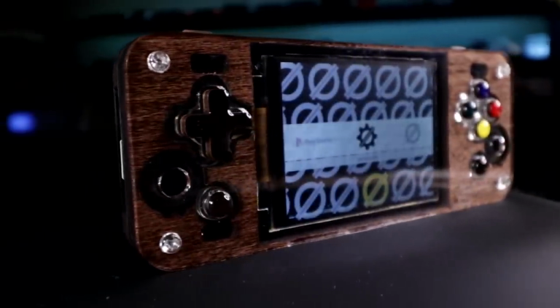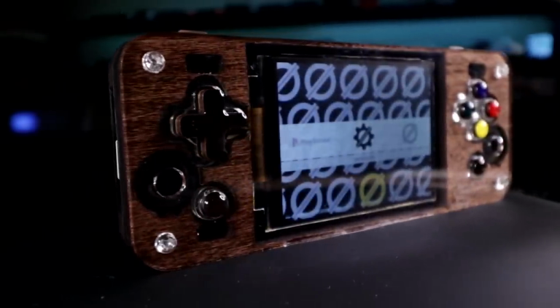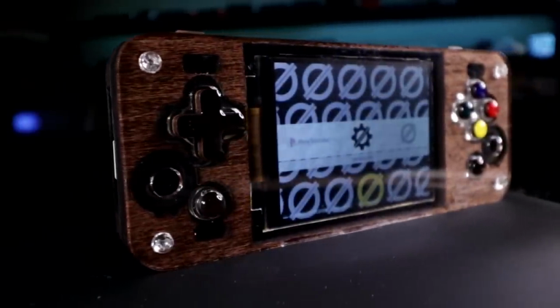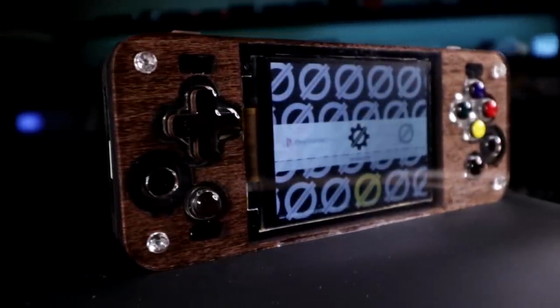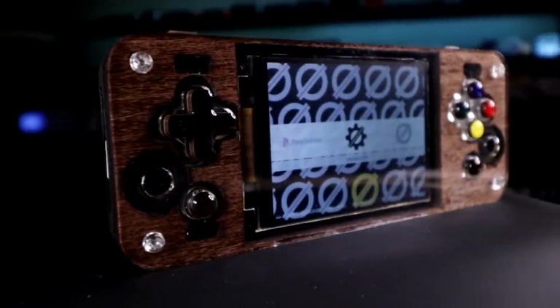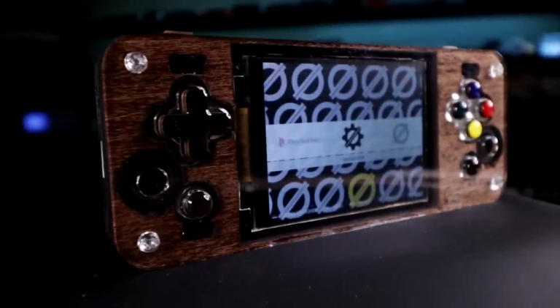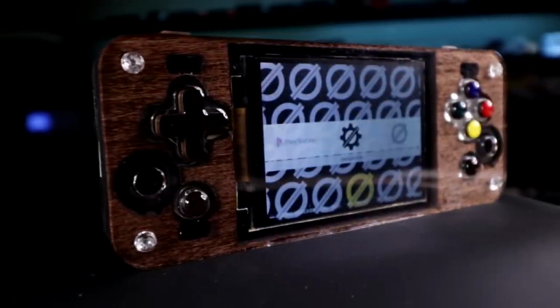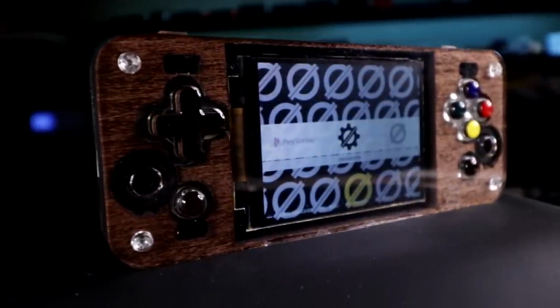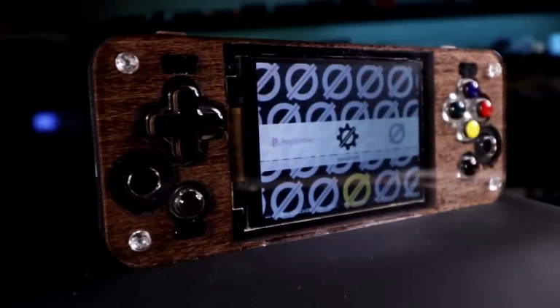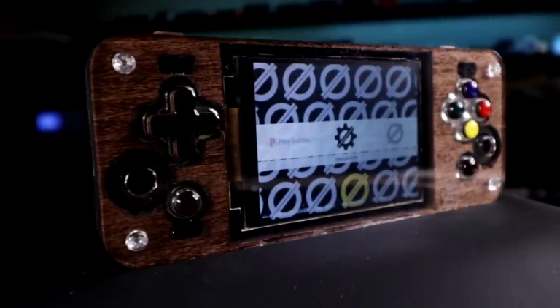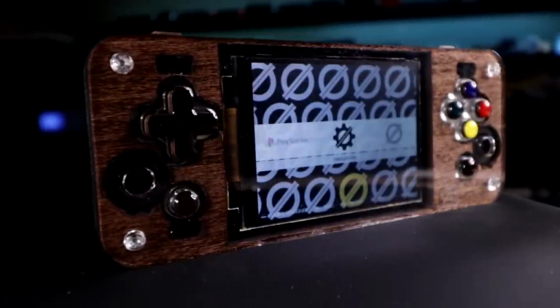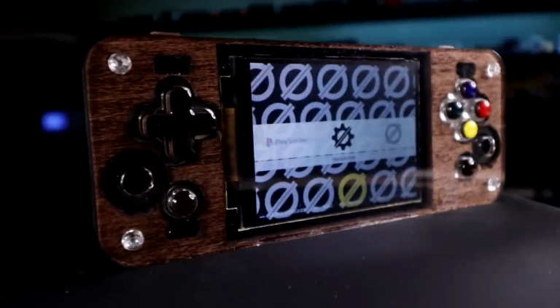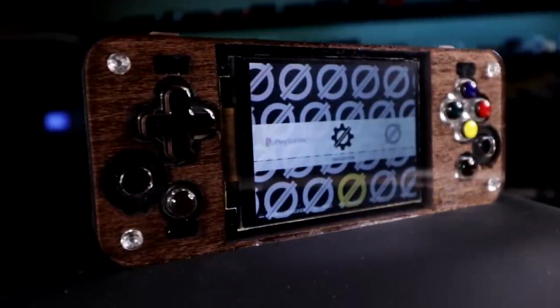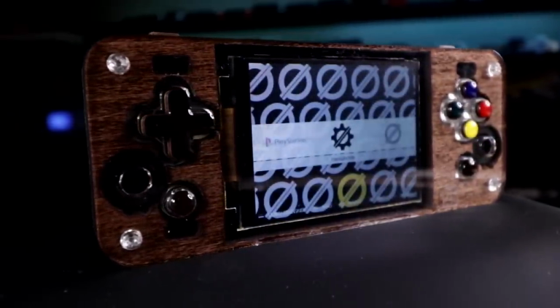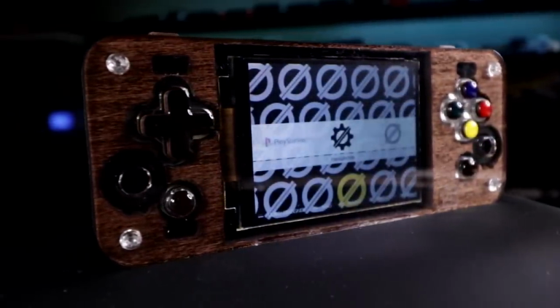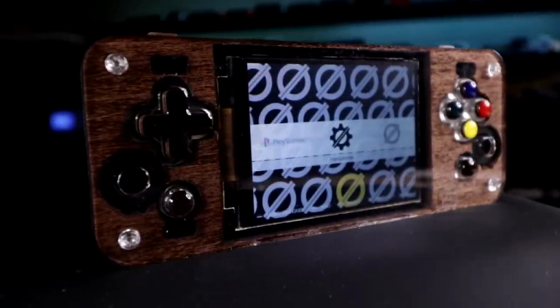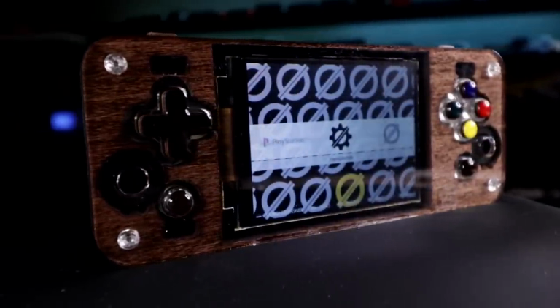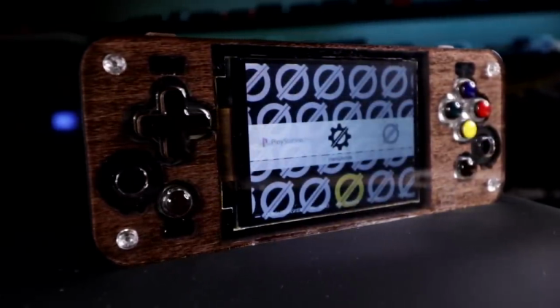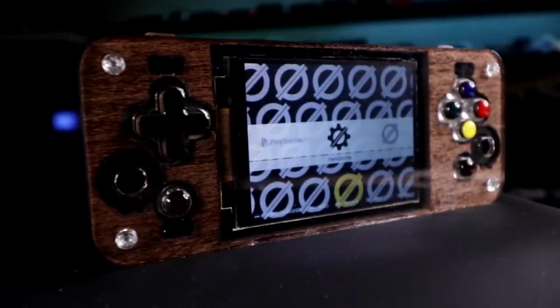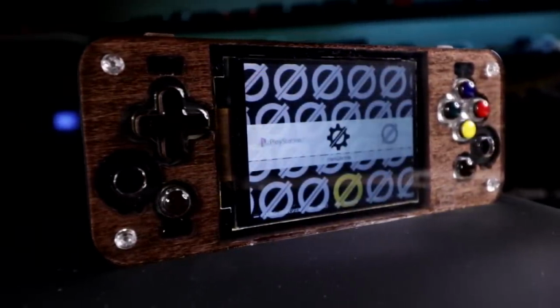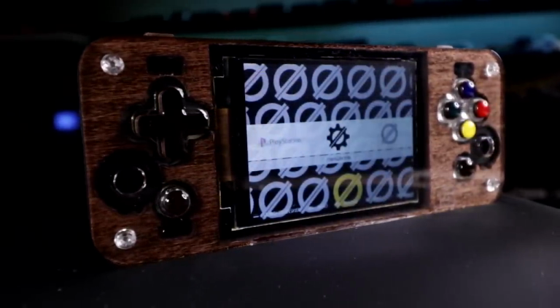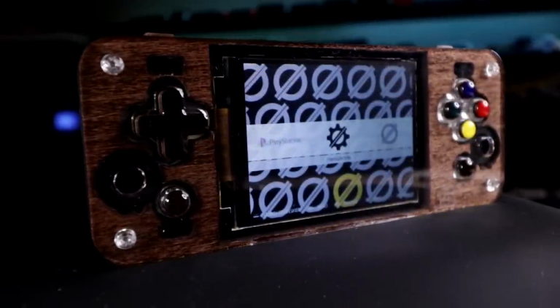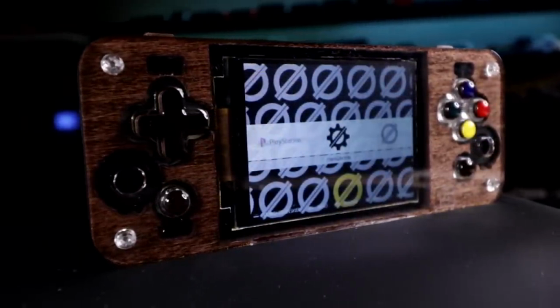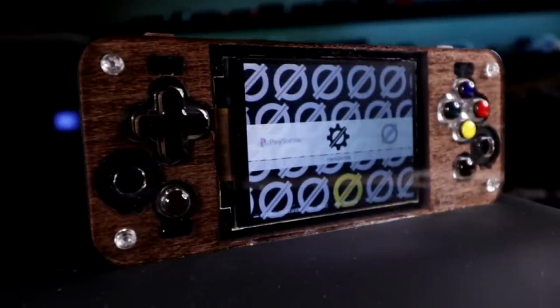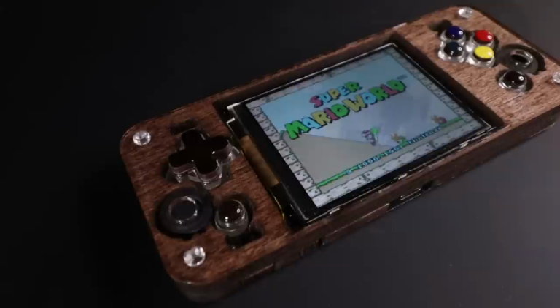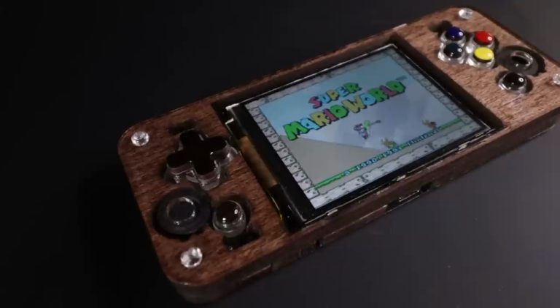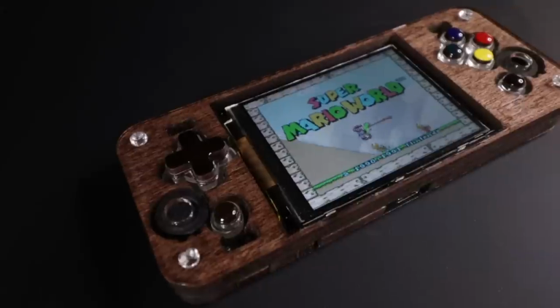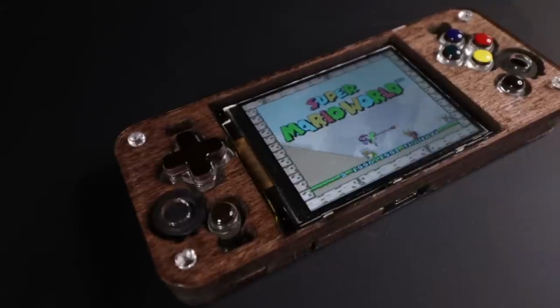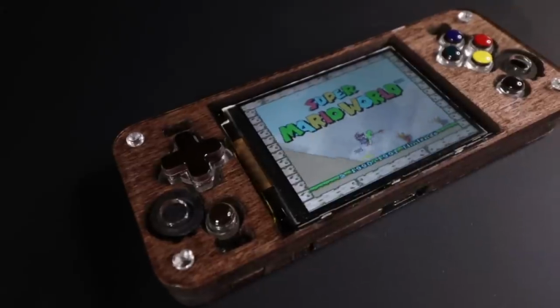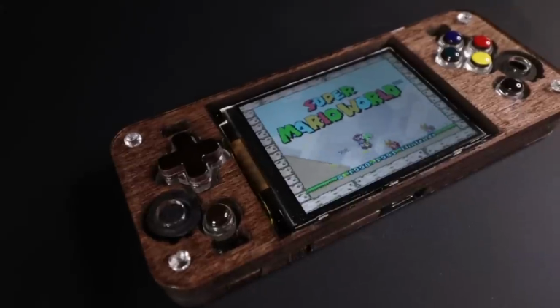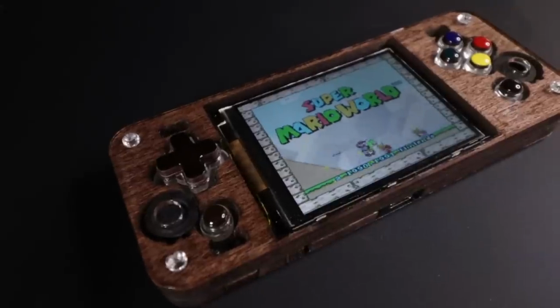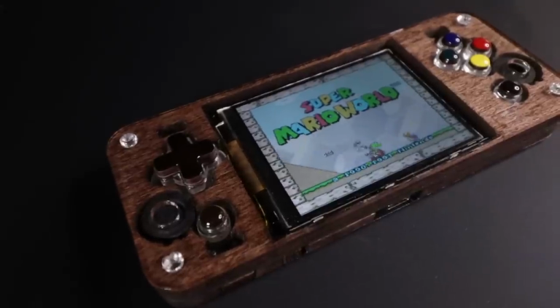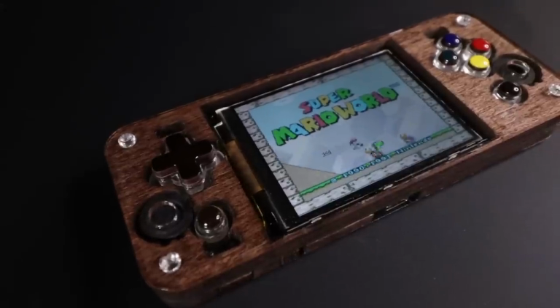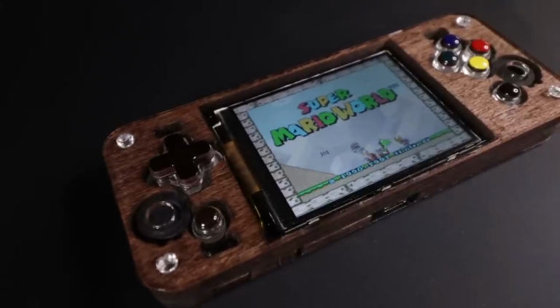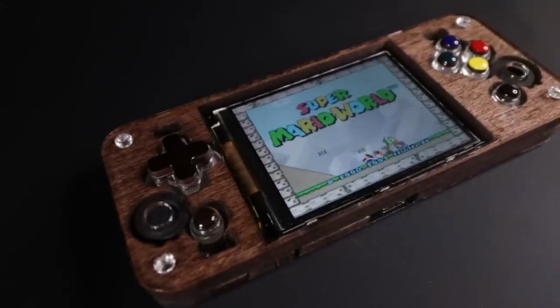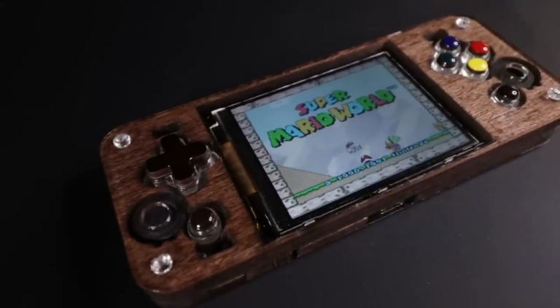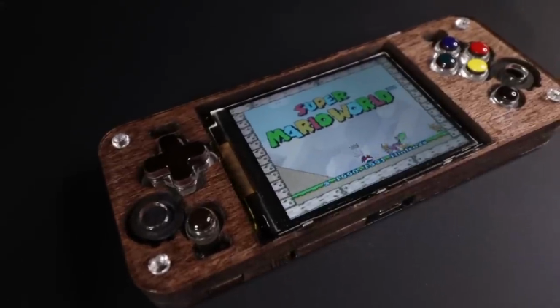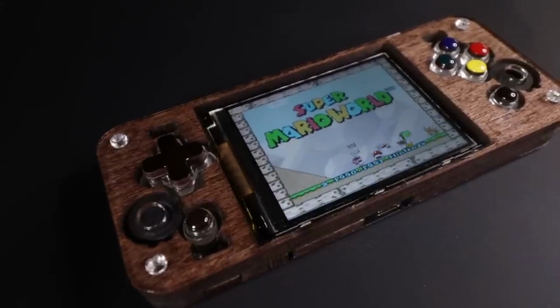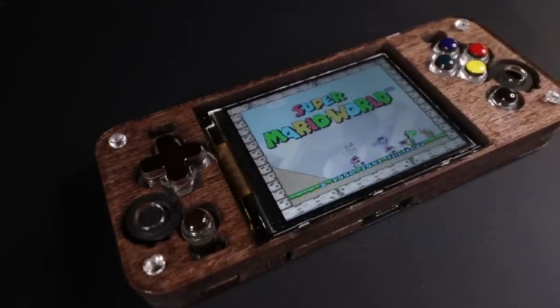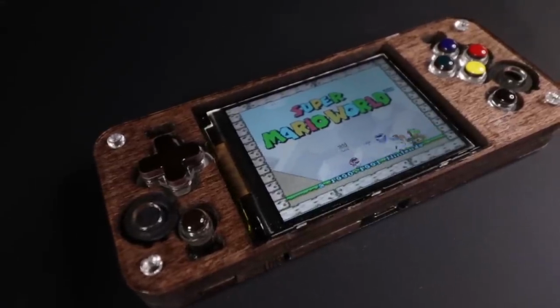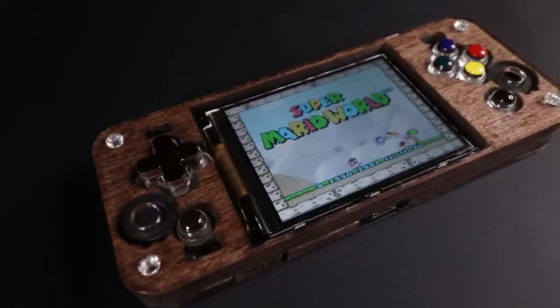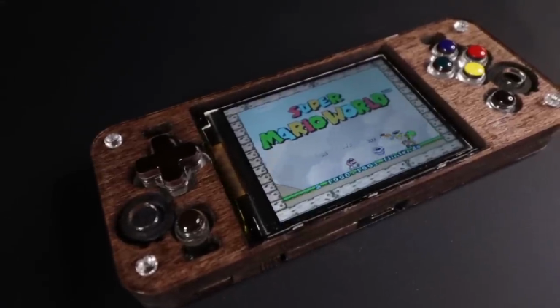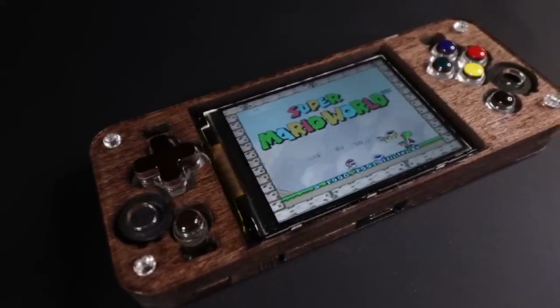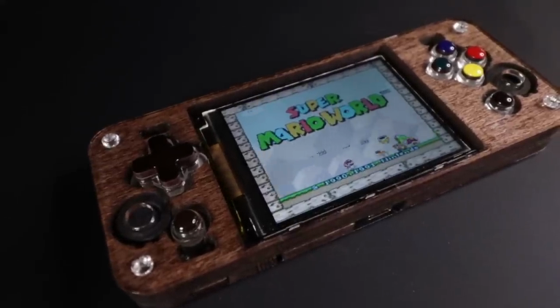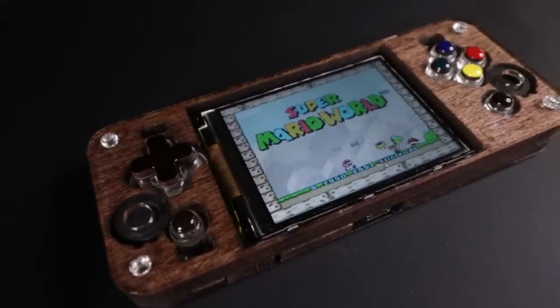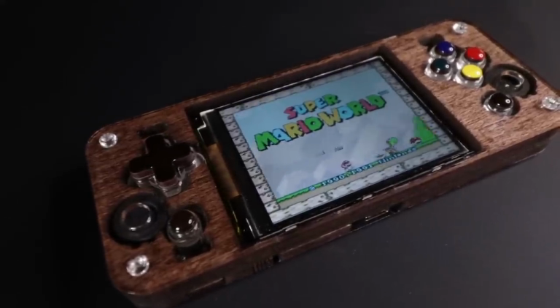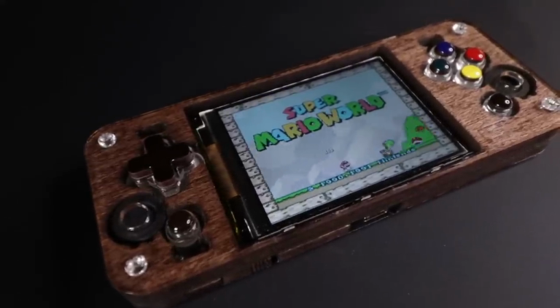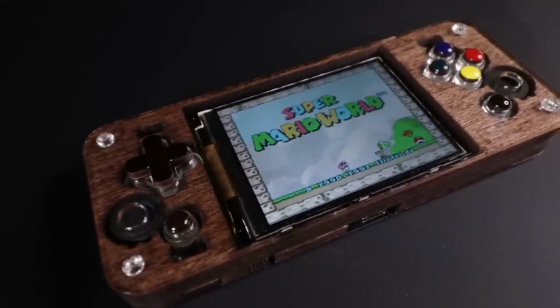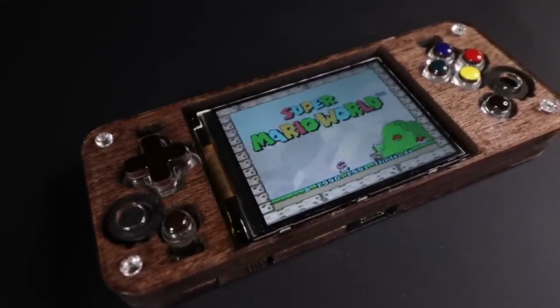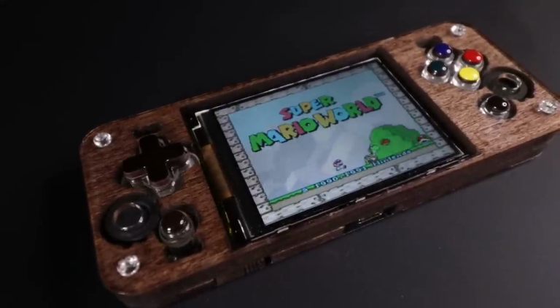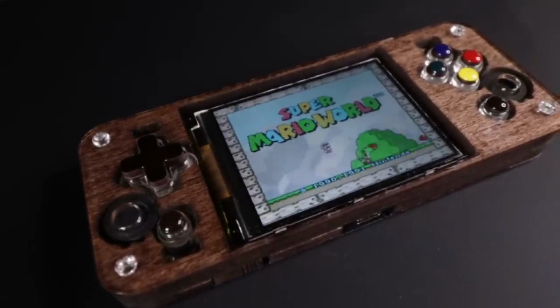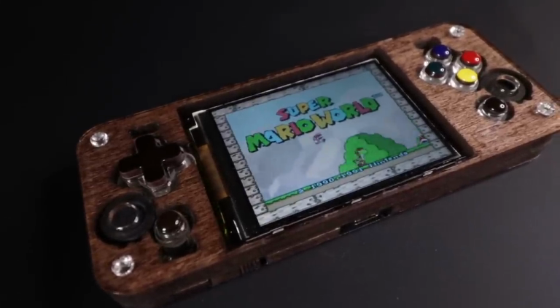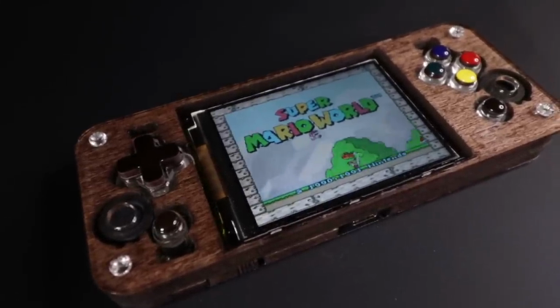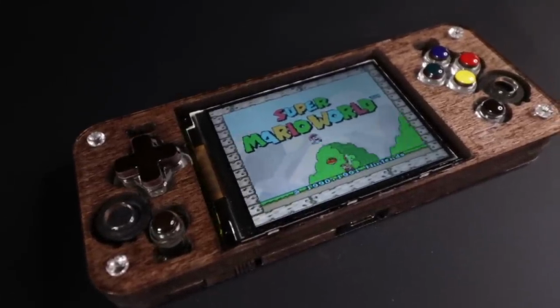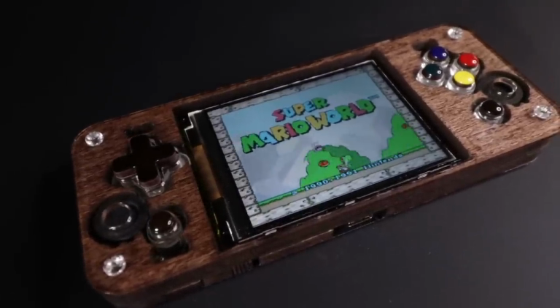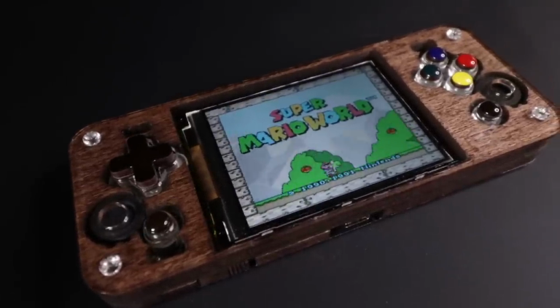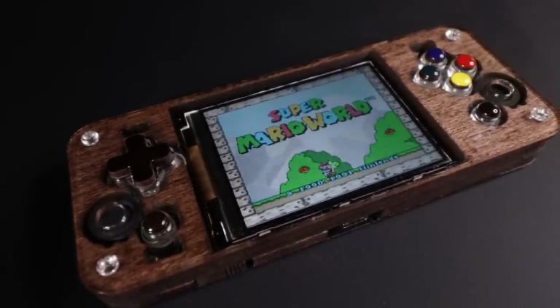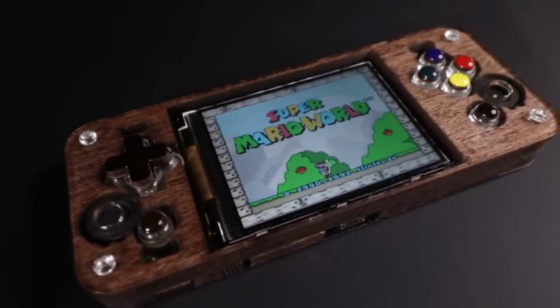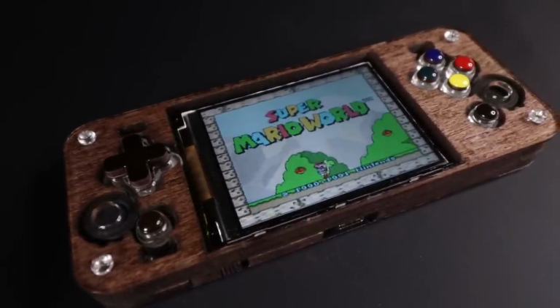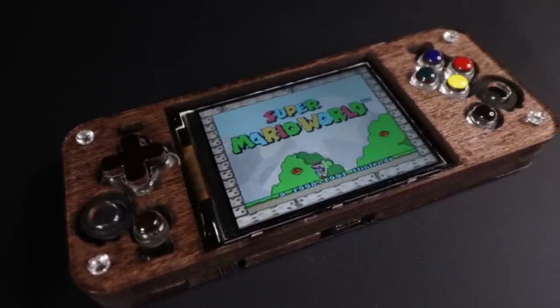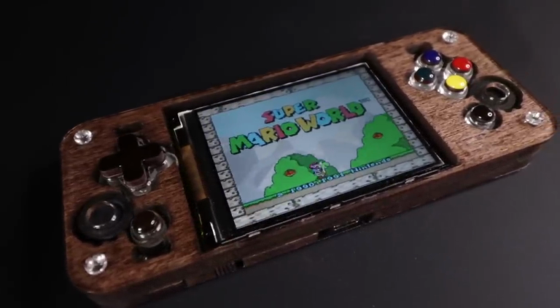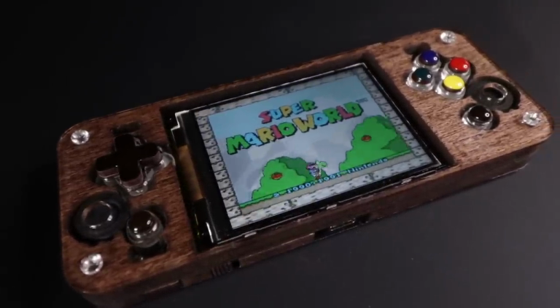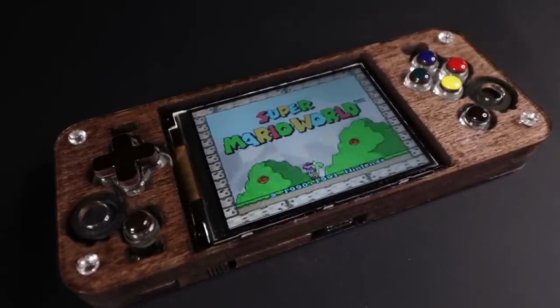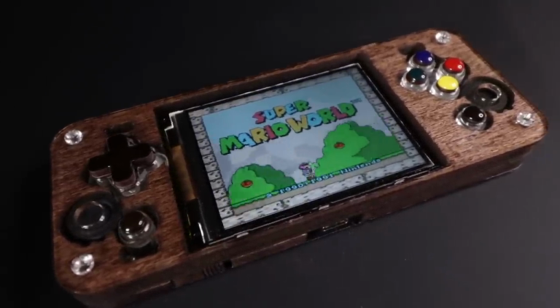Today I'm going to show you guys what's new and improved in this version, what goes into putting one together, as well as what I did to customize the look and feel of mine.